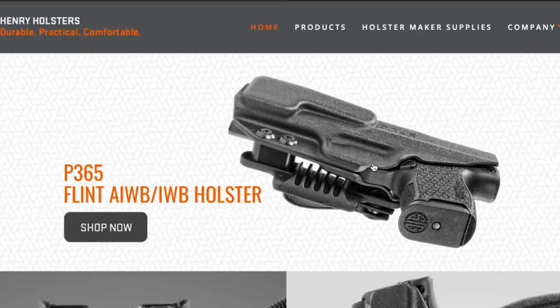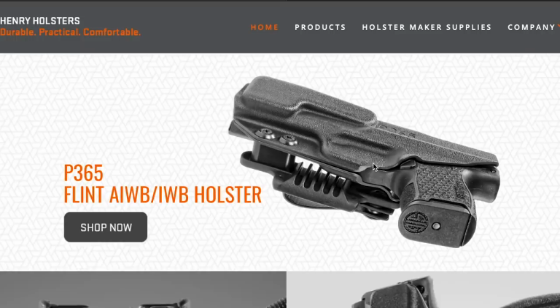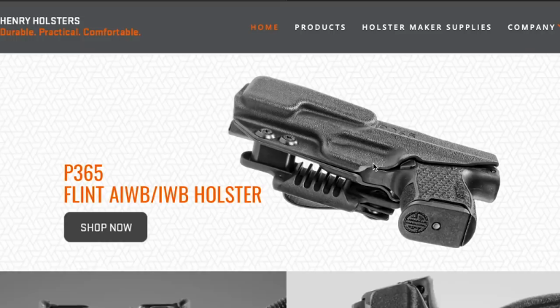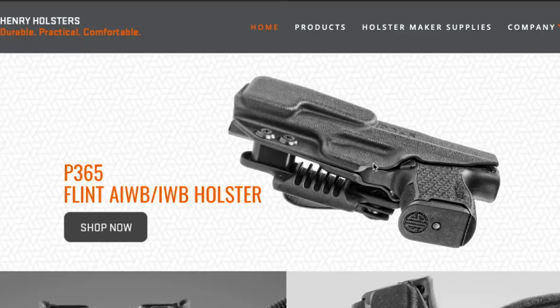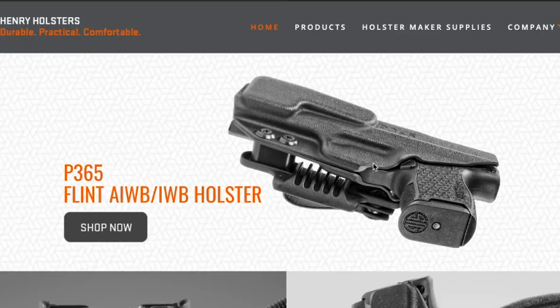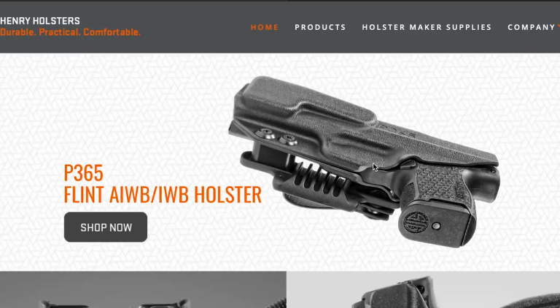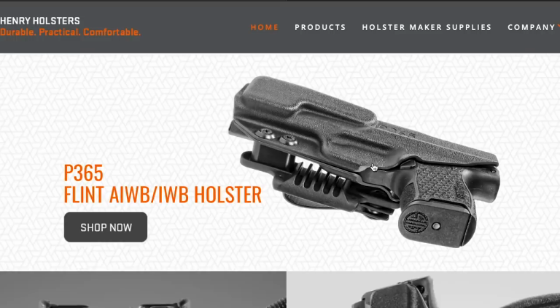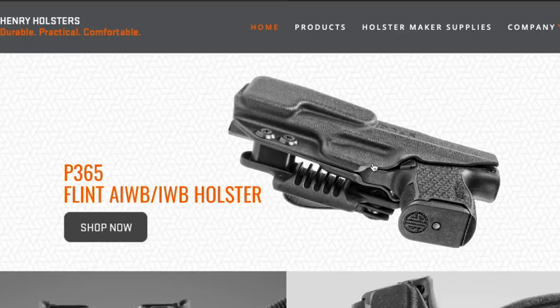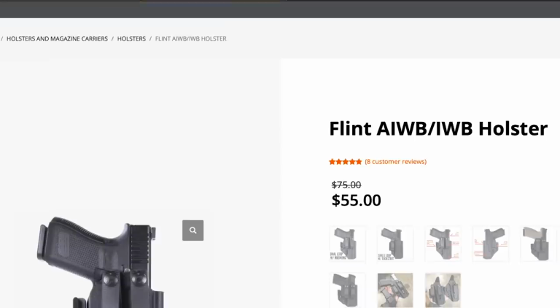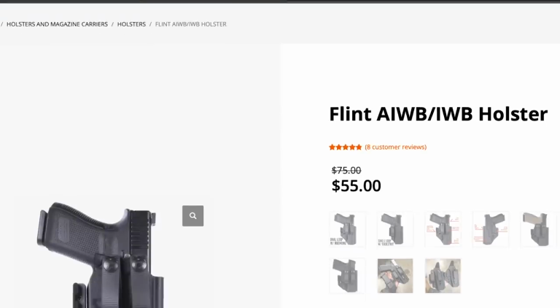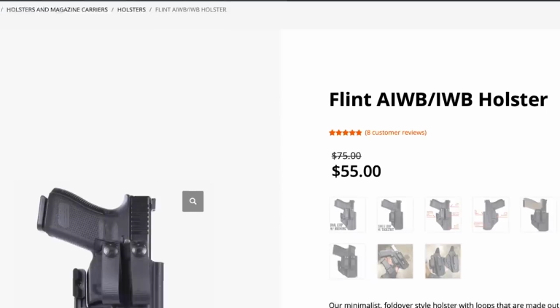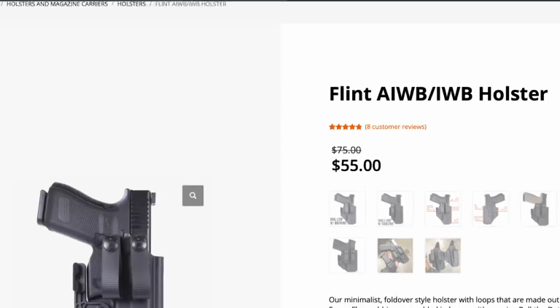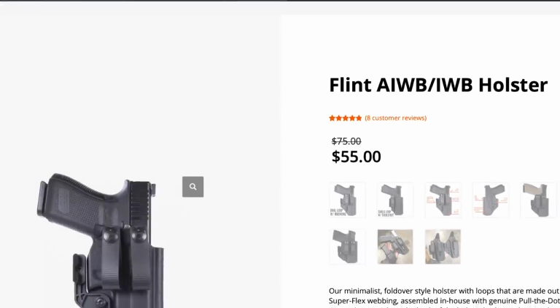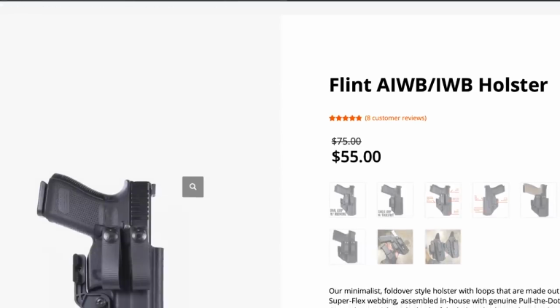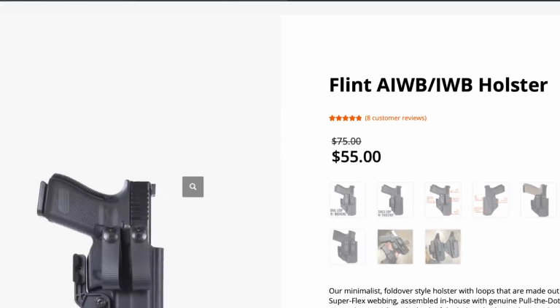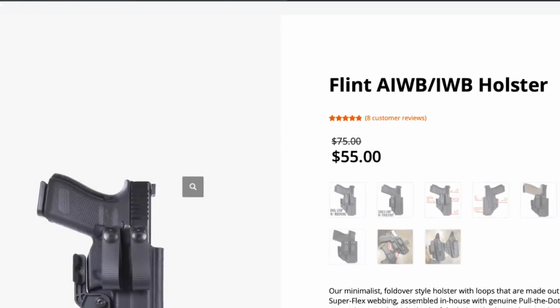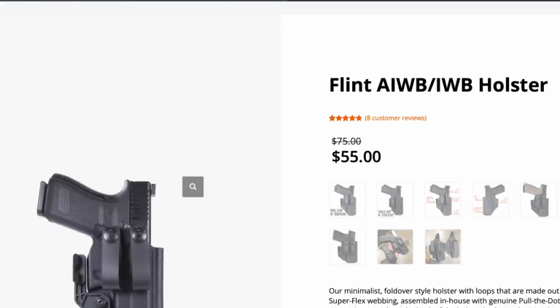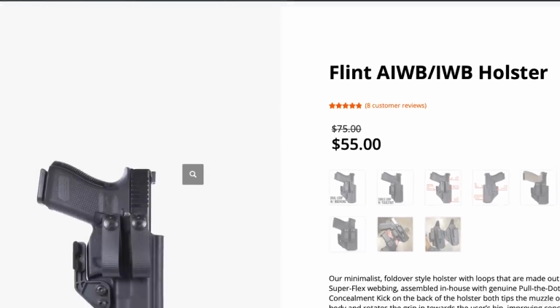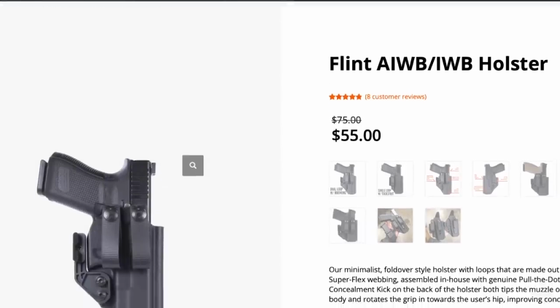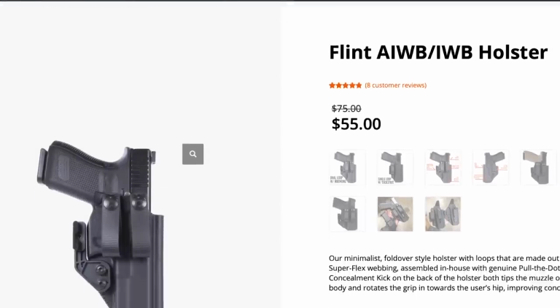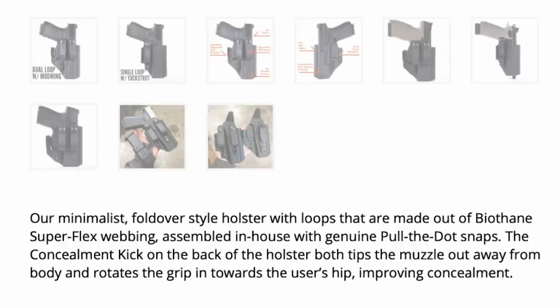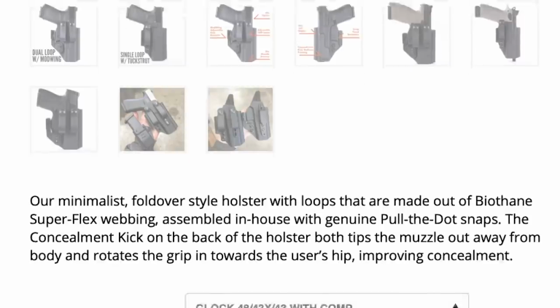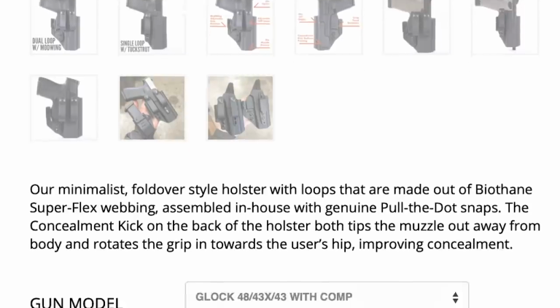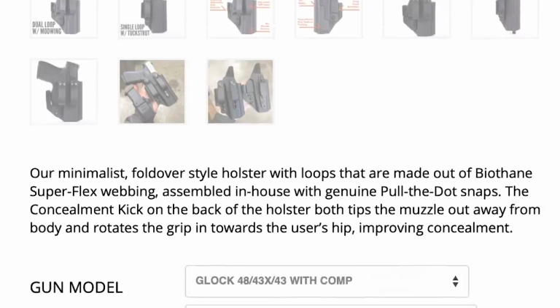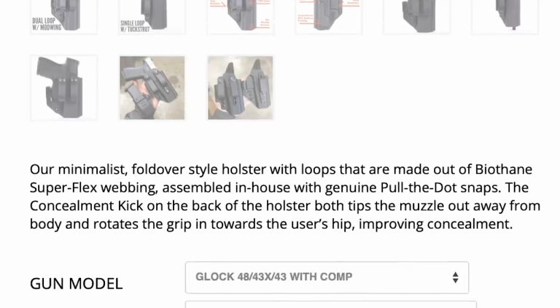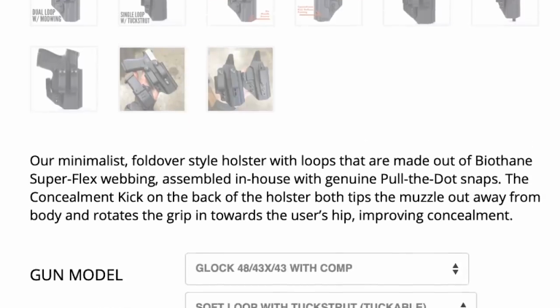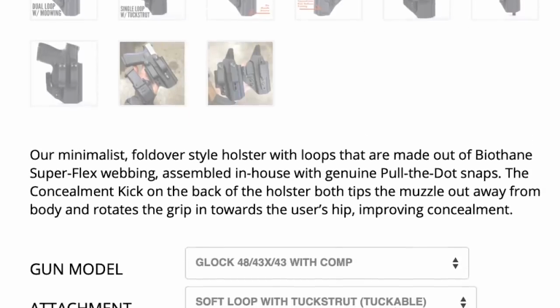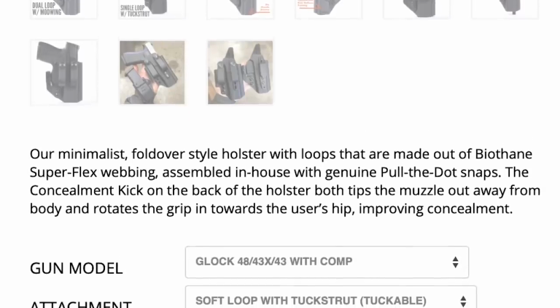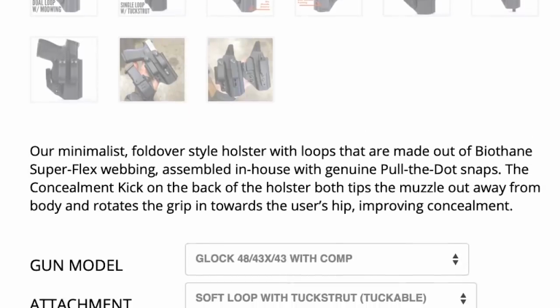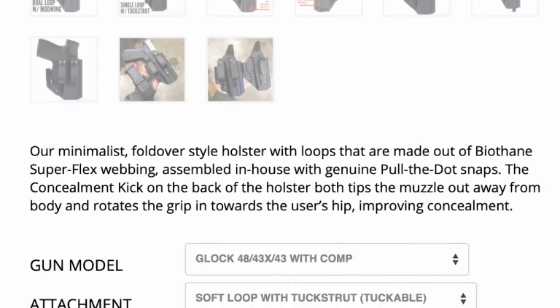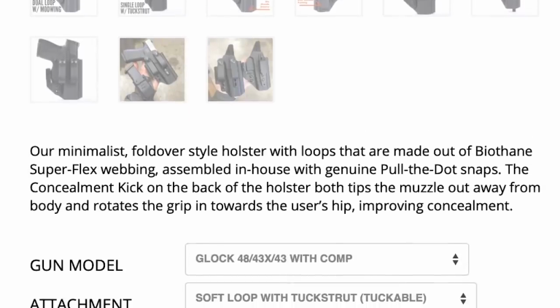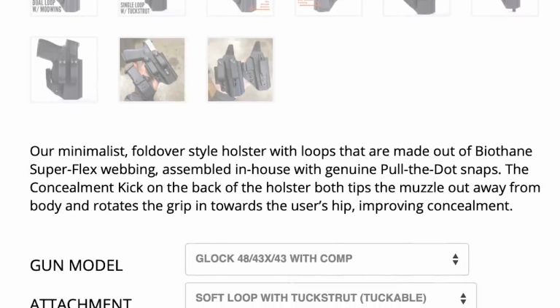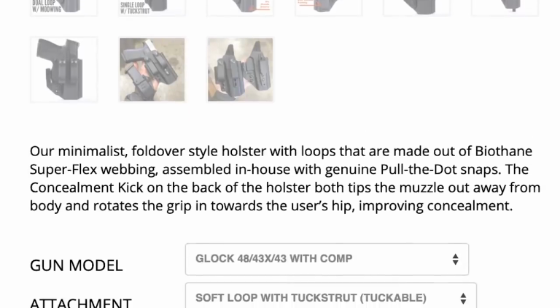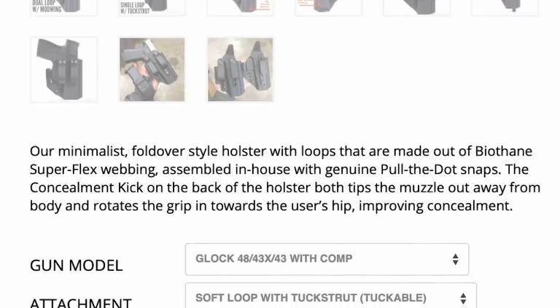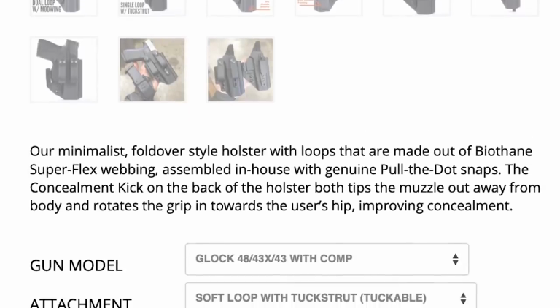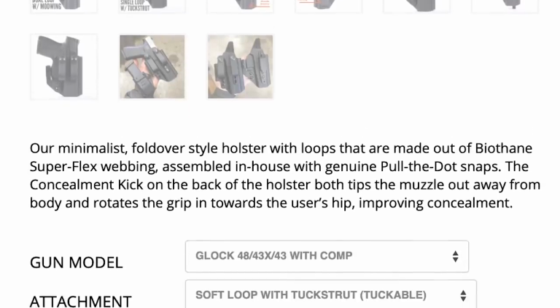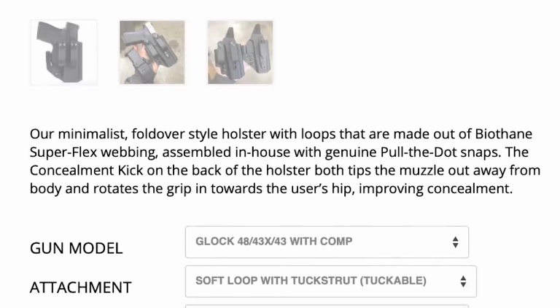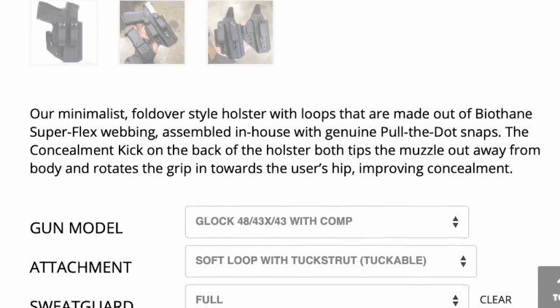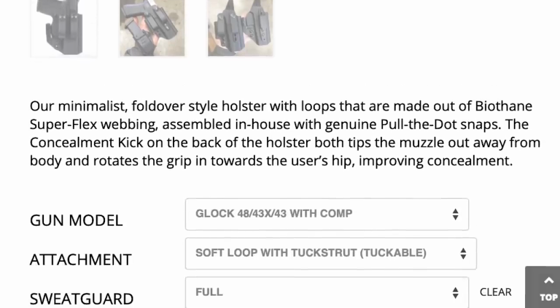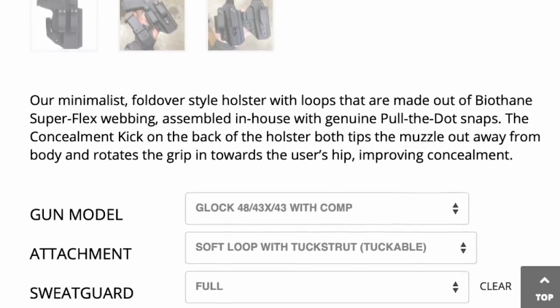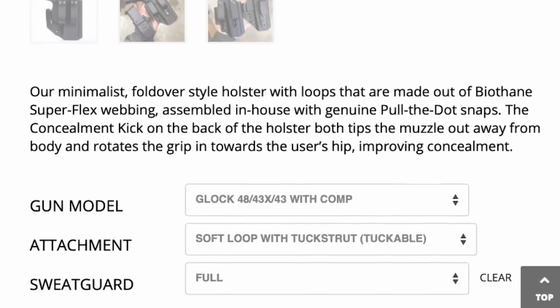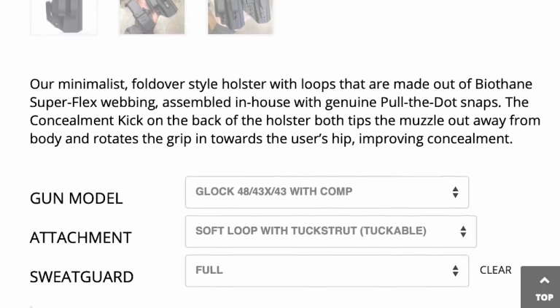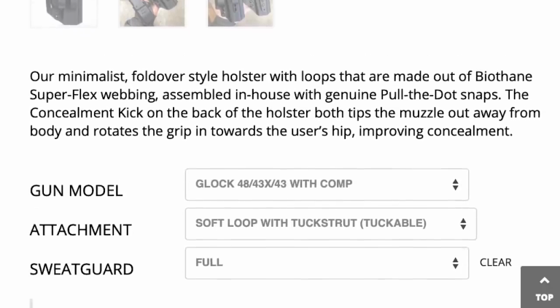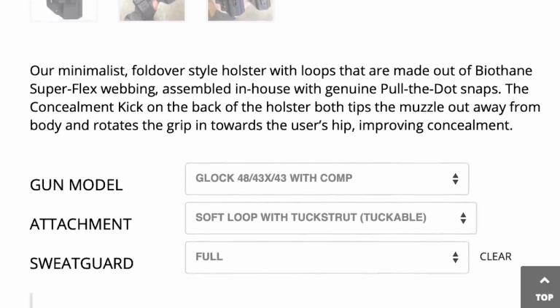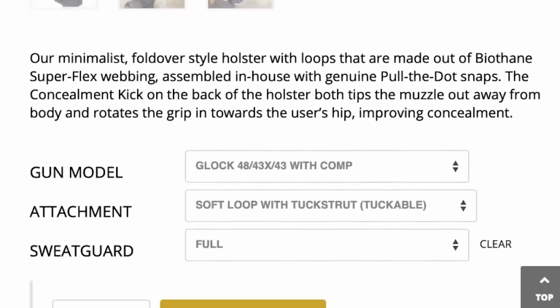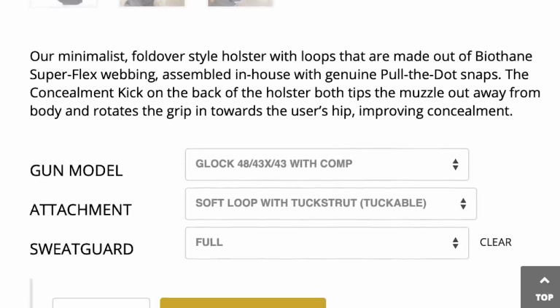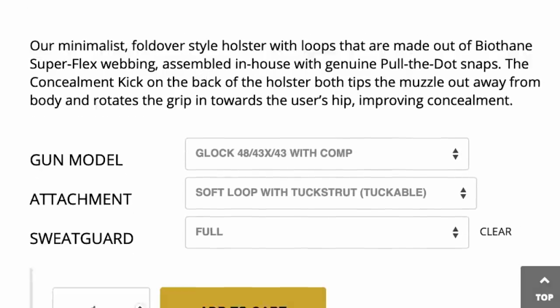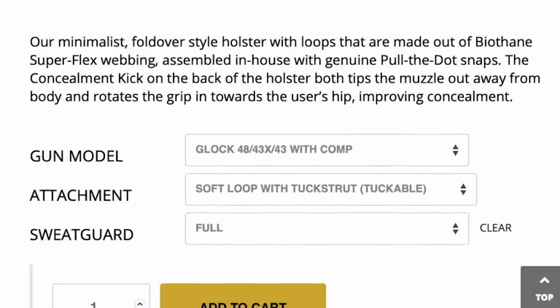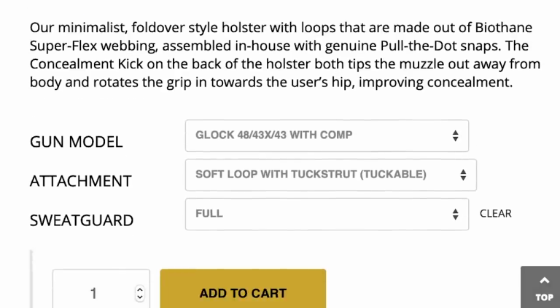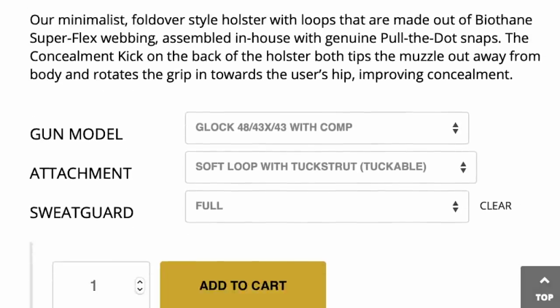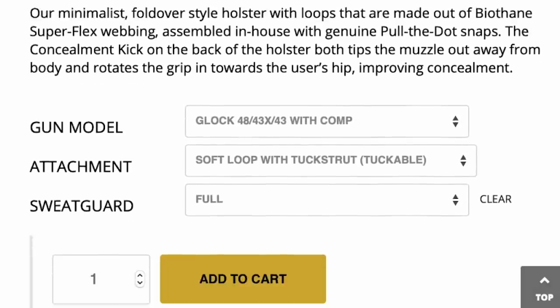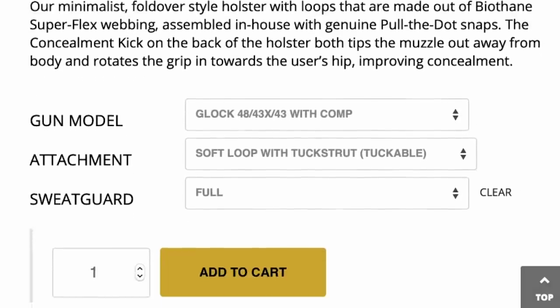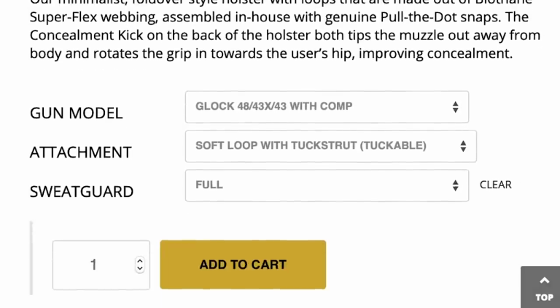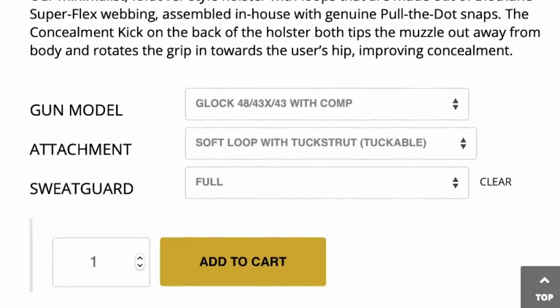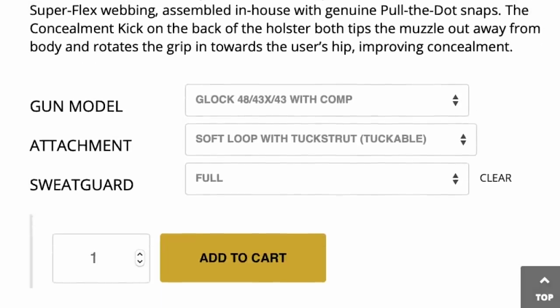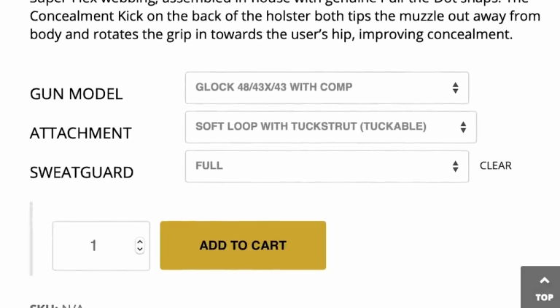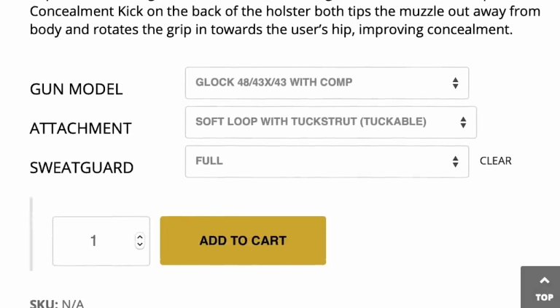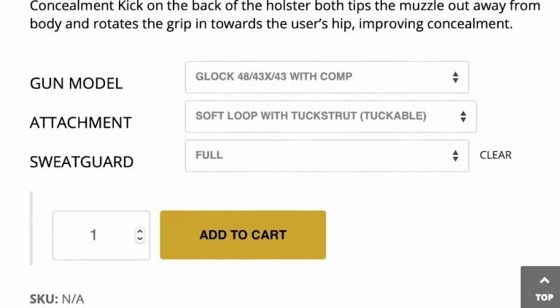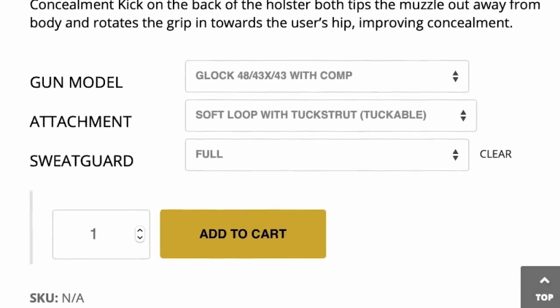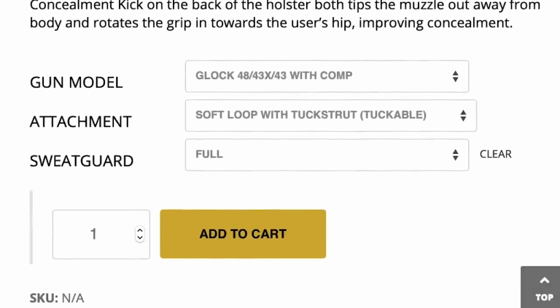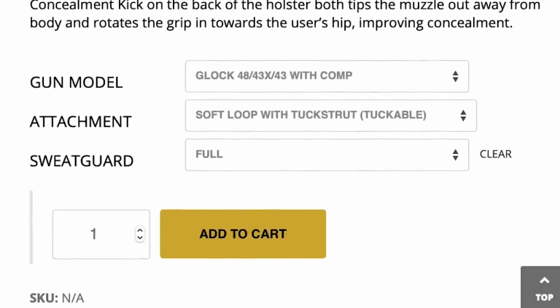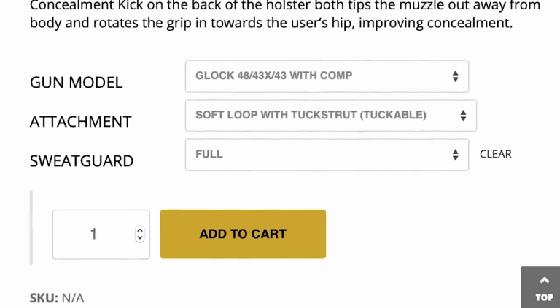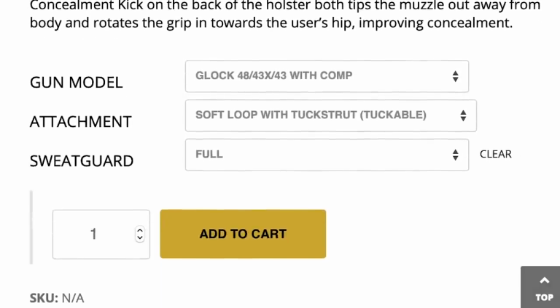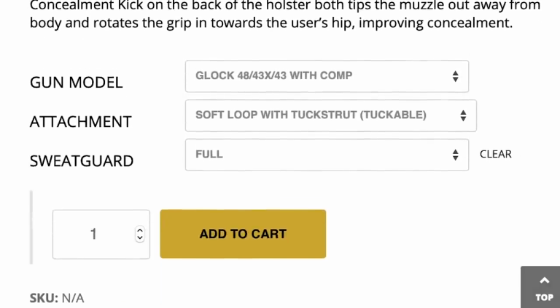Henry Holsters is one of the few holster makers I trust to make a quality appendix carry holster that meets all the requirements of a holster.